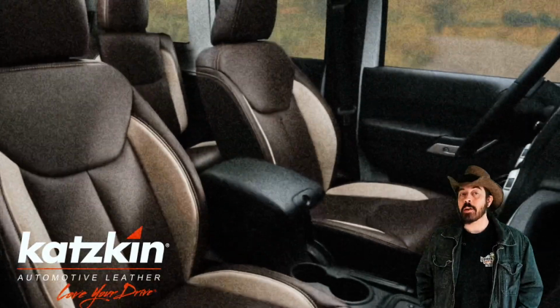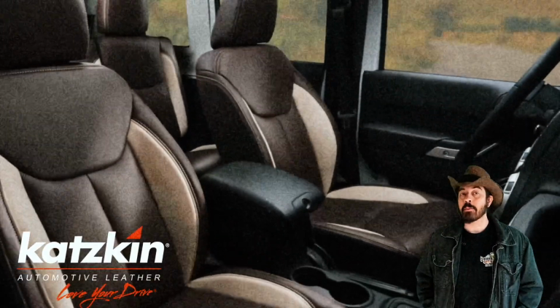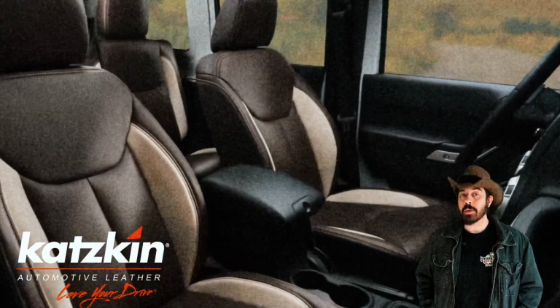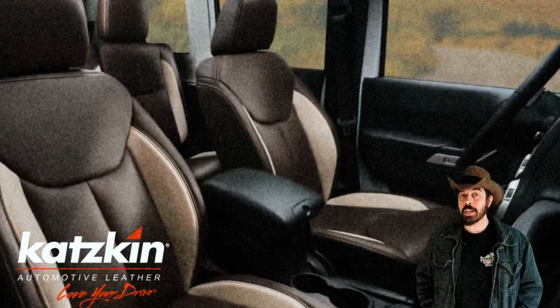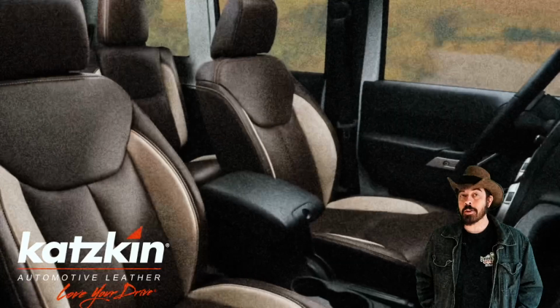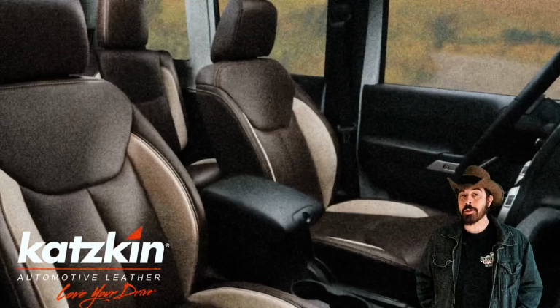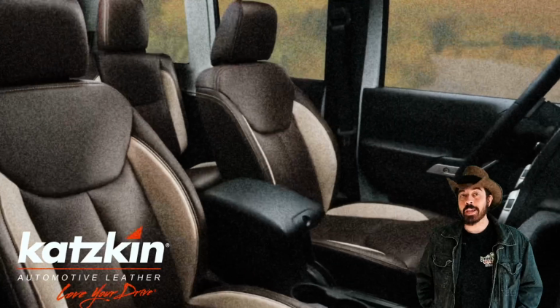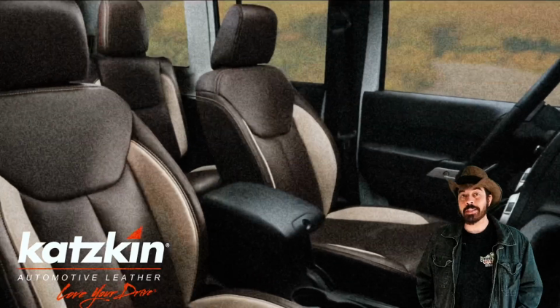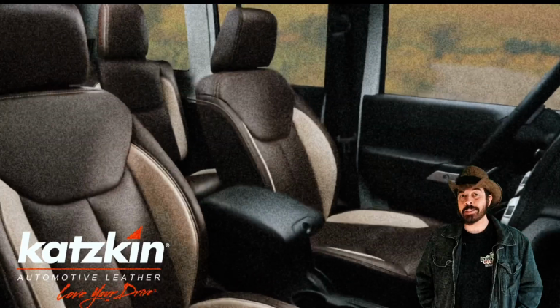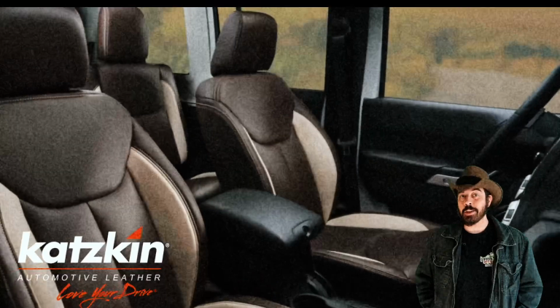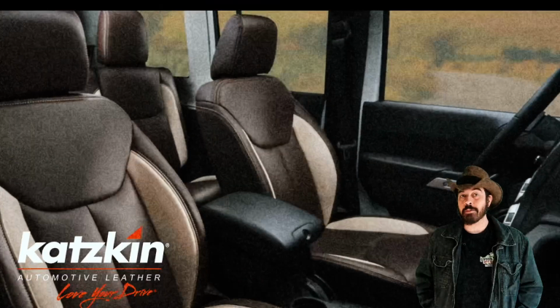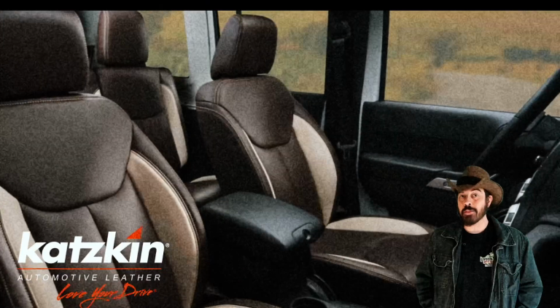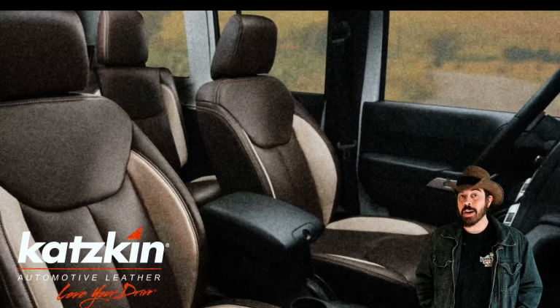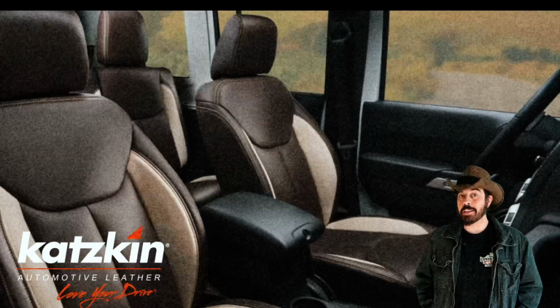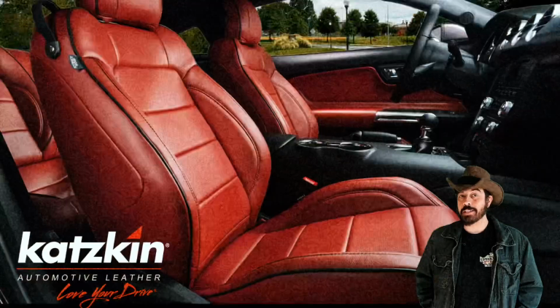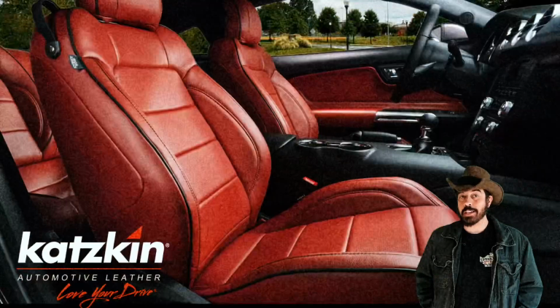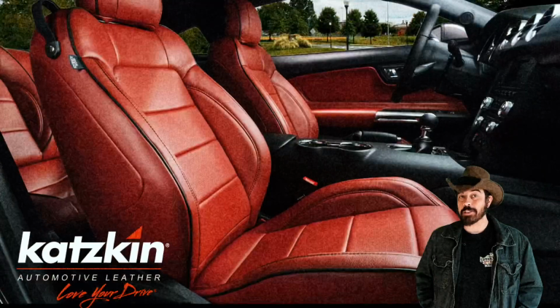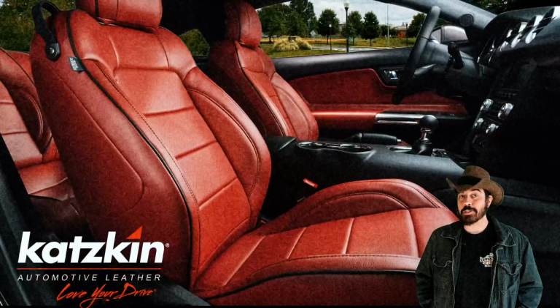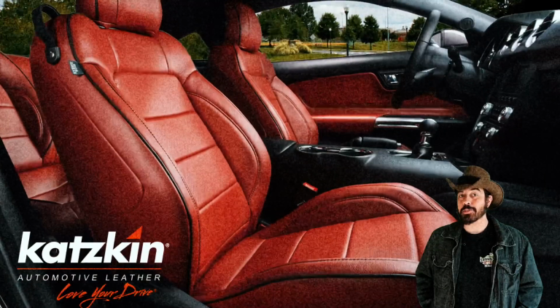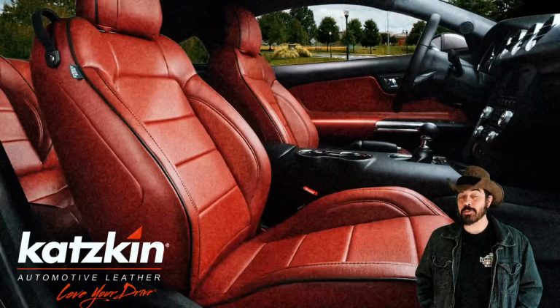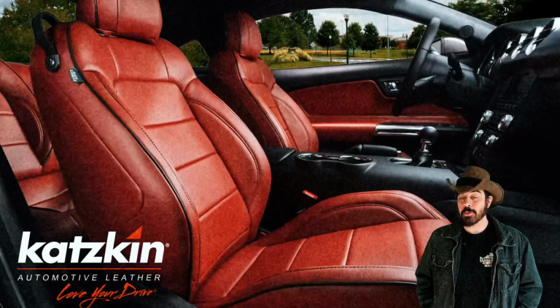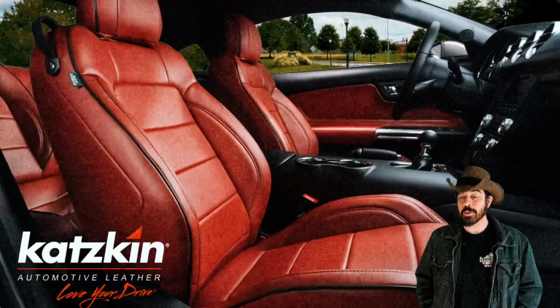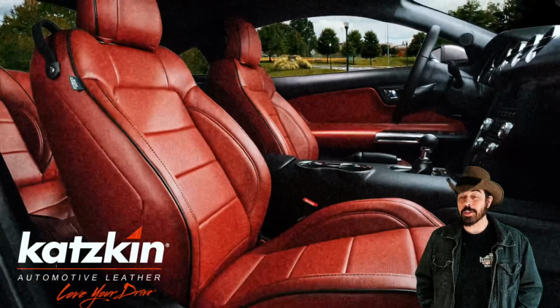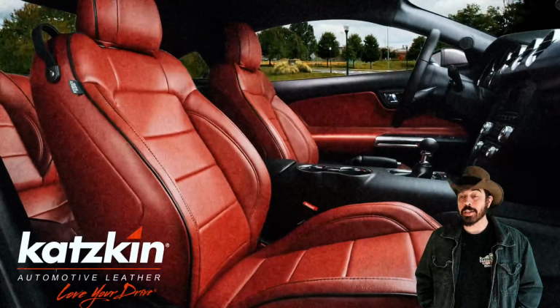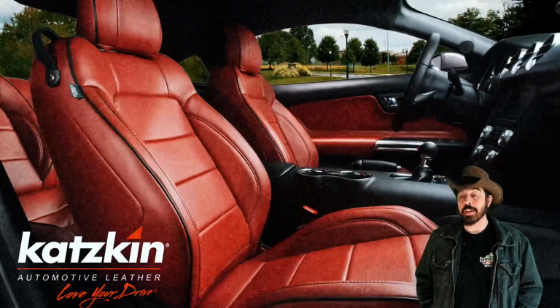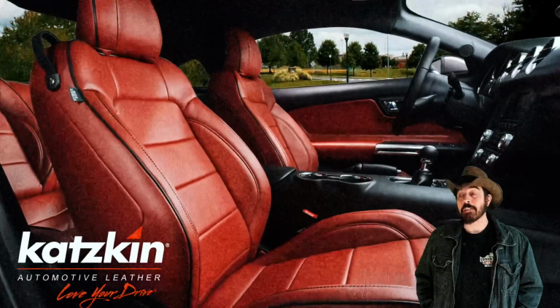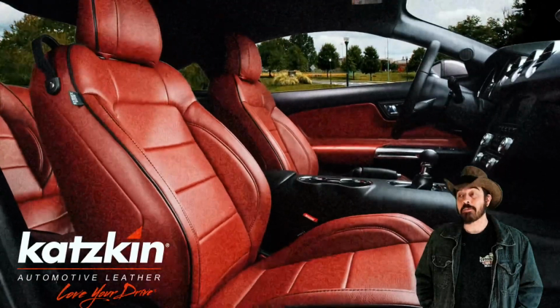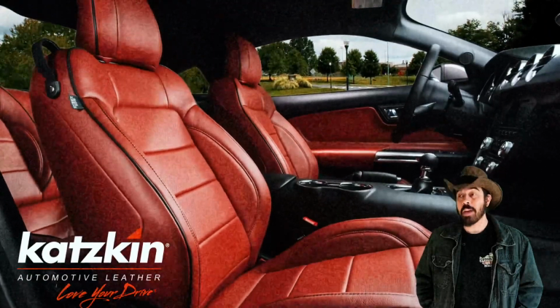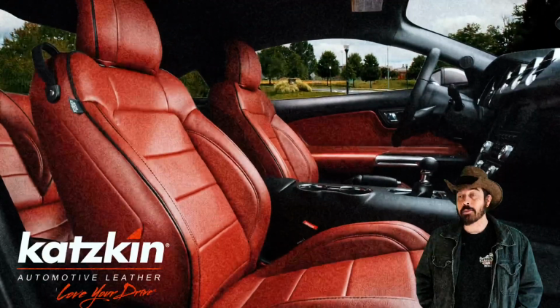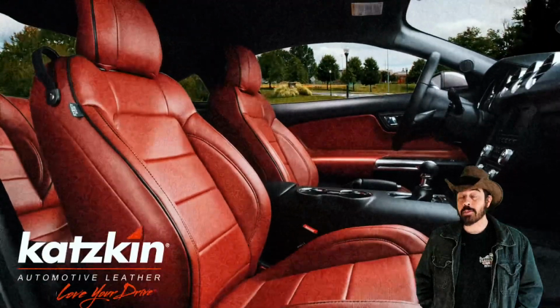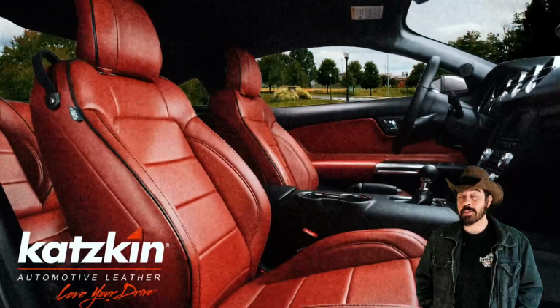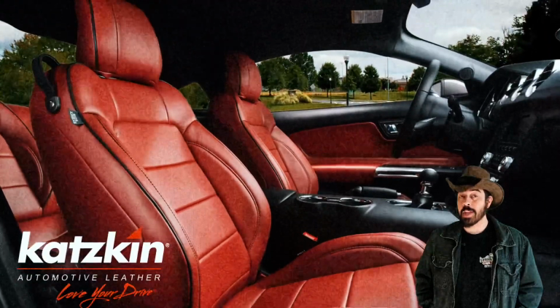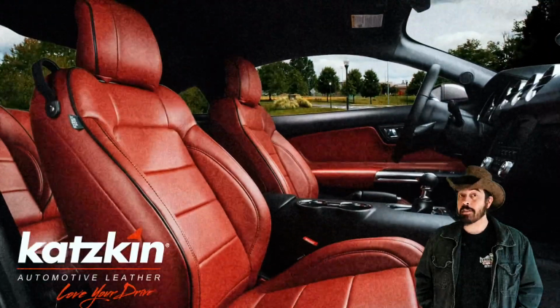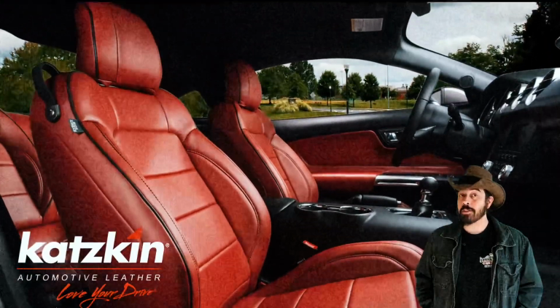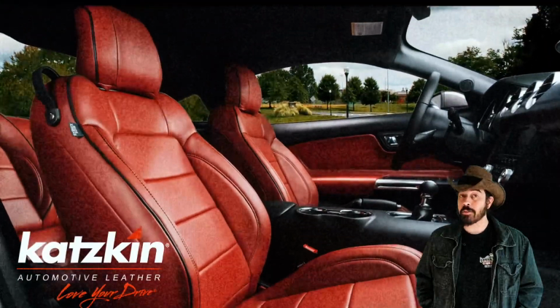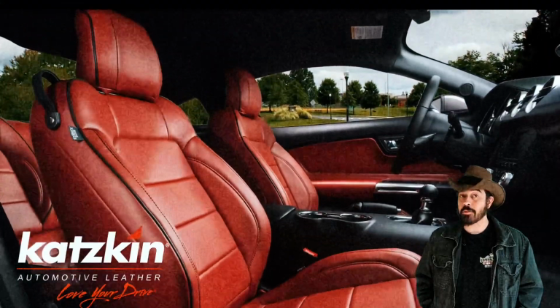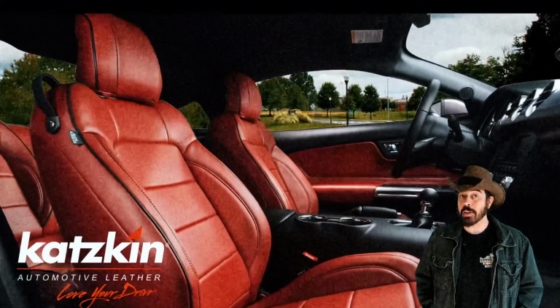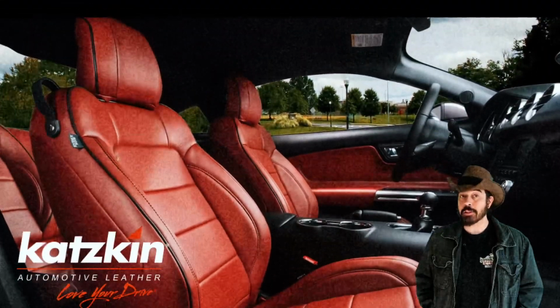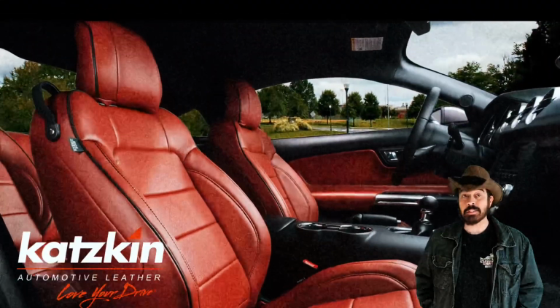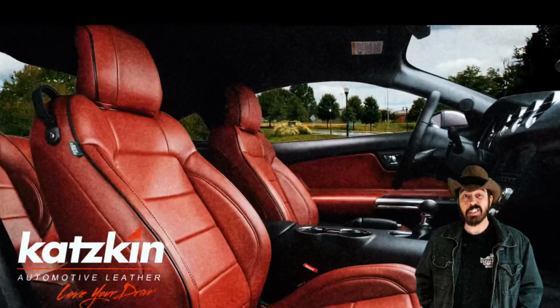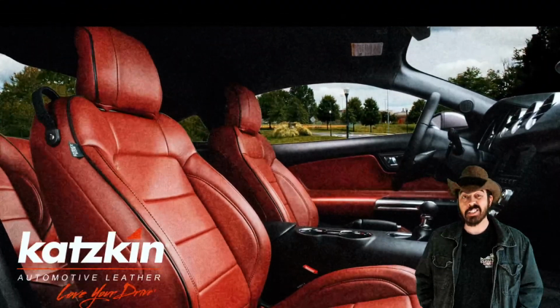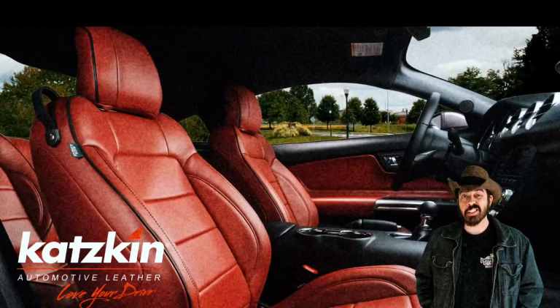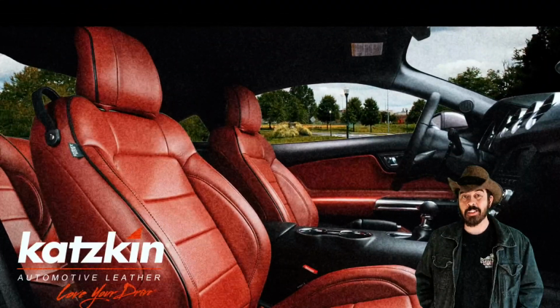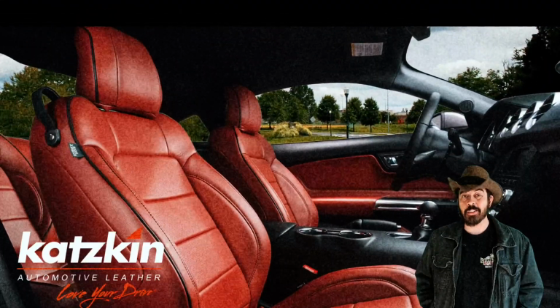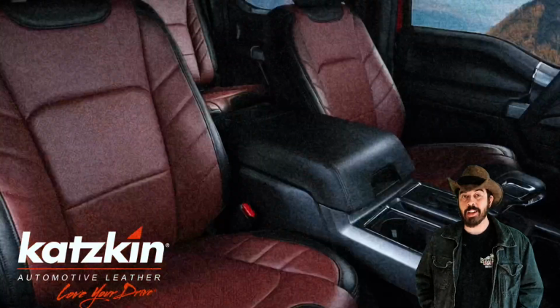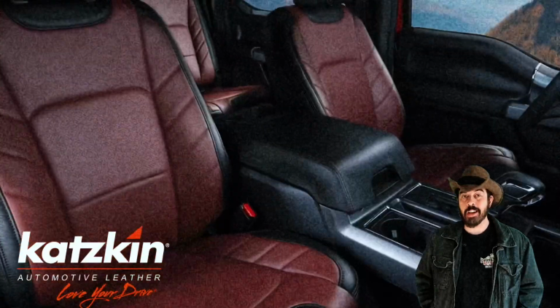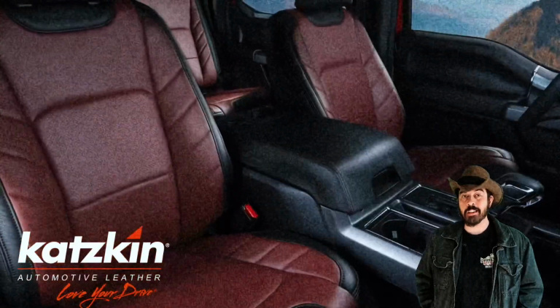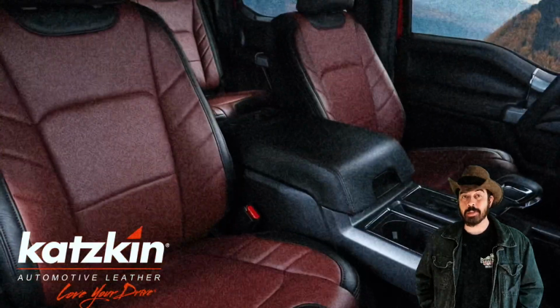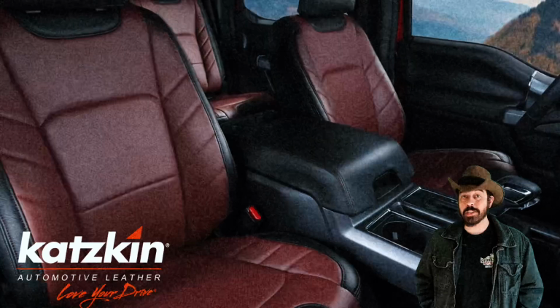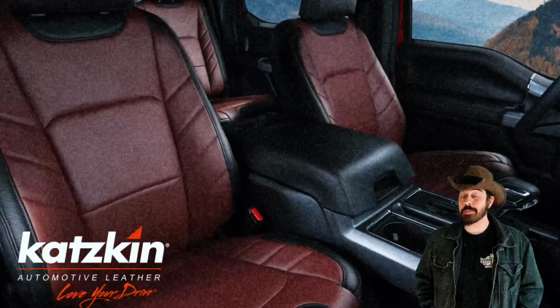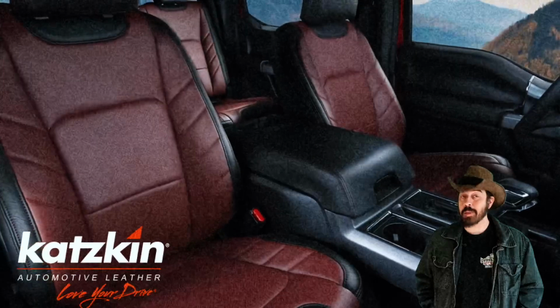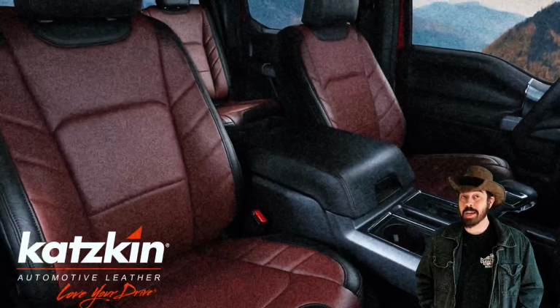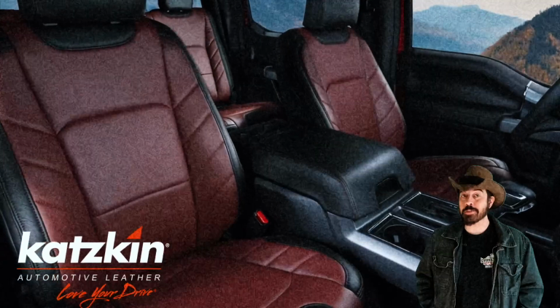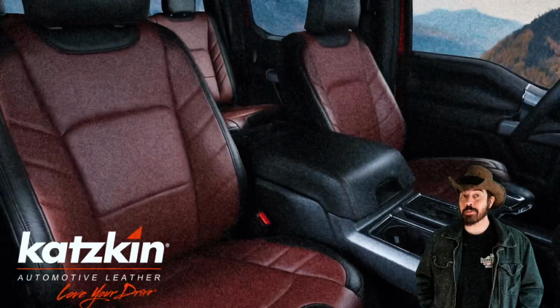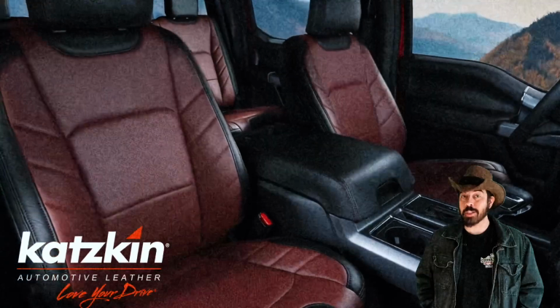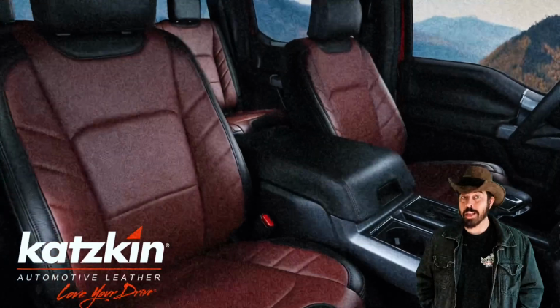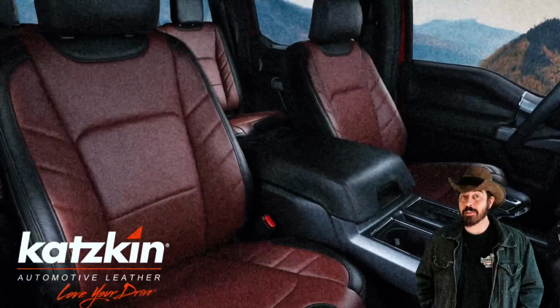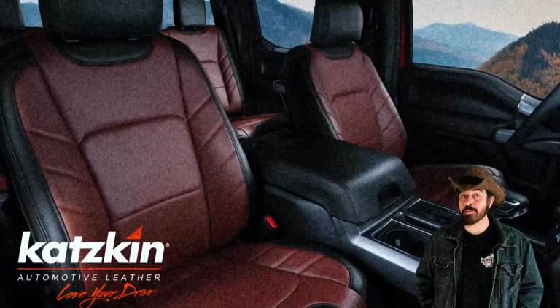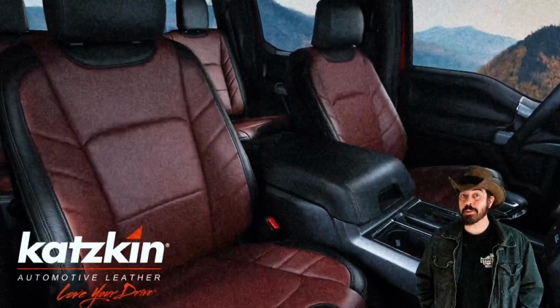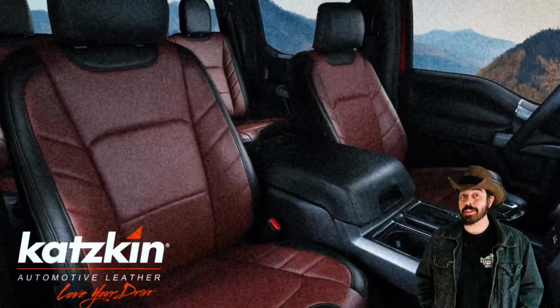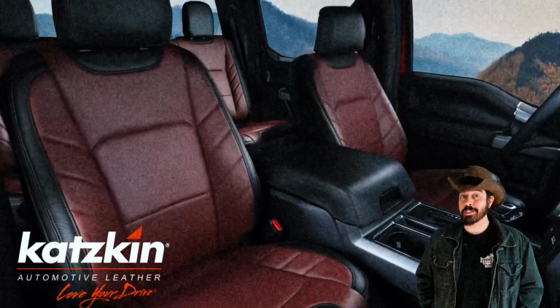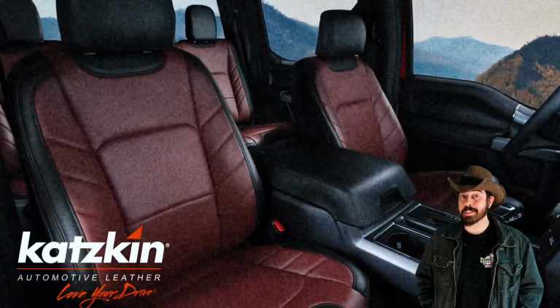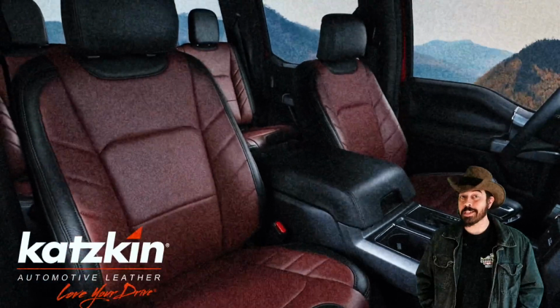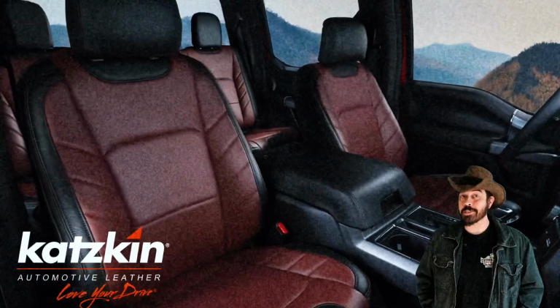Bring it on in and see our fine technicians at work. In fact, we just hired a new feller. He's a little odd, but he's a master with leather work and stitching.